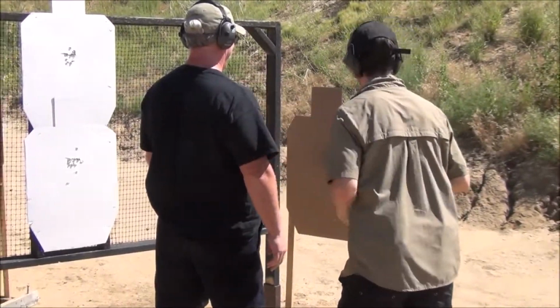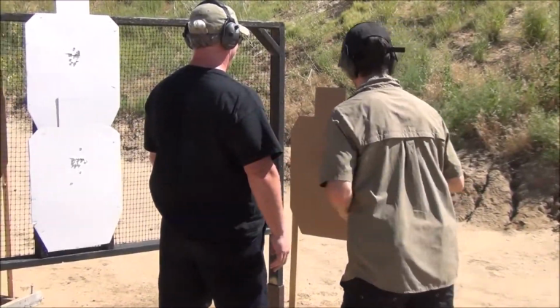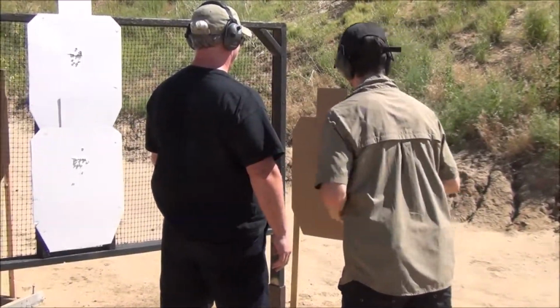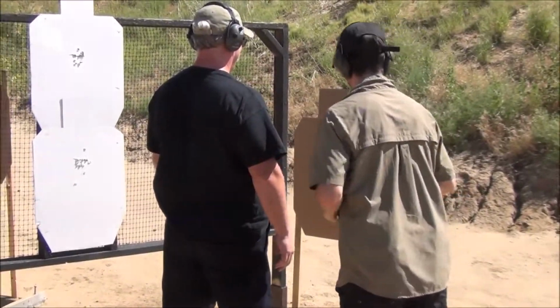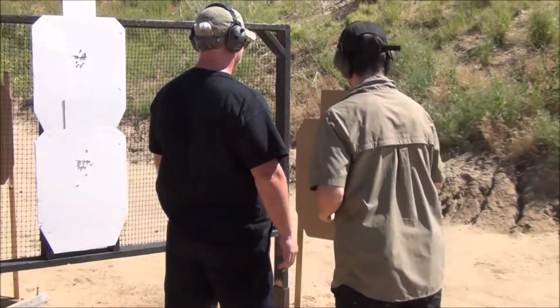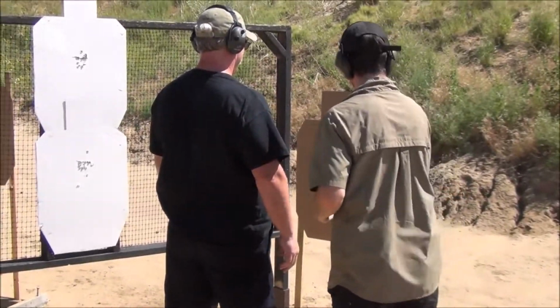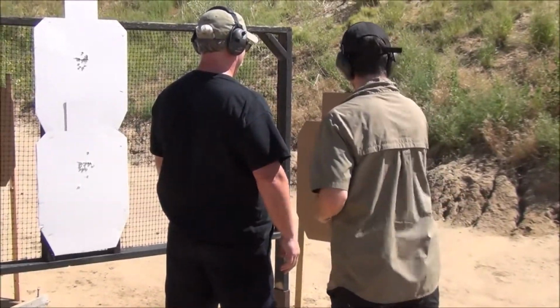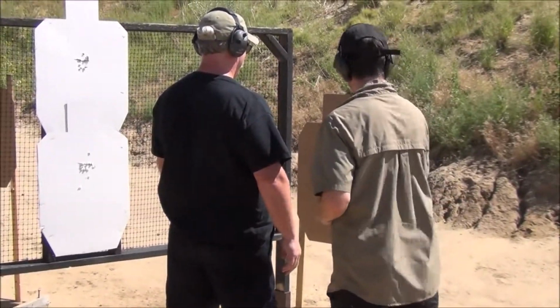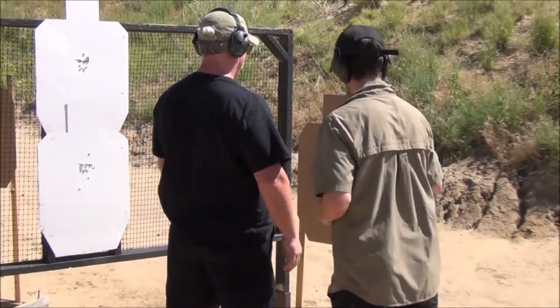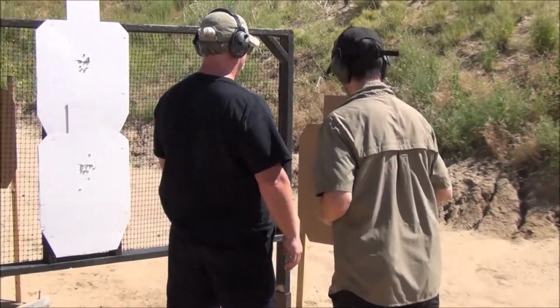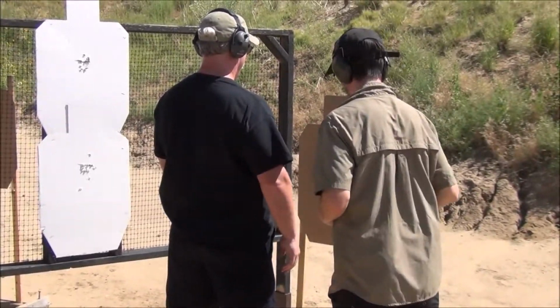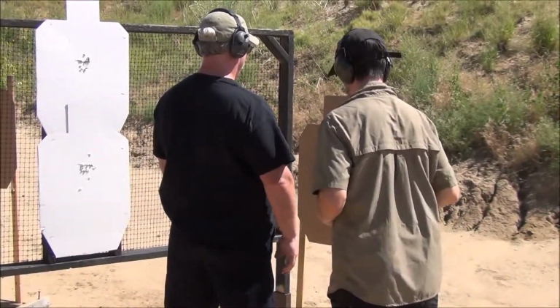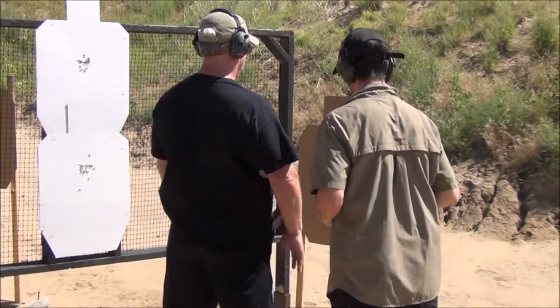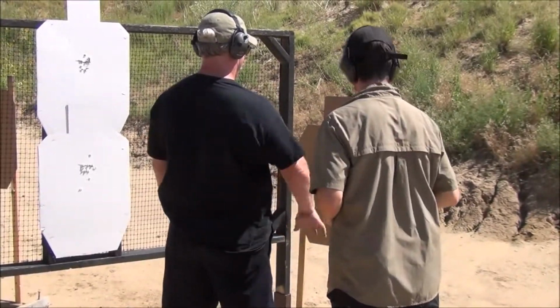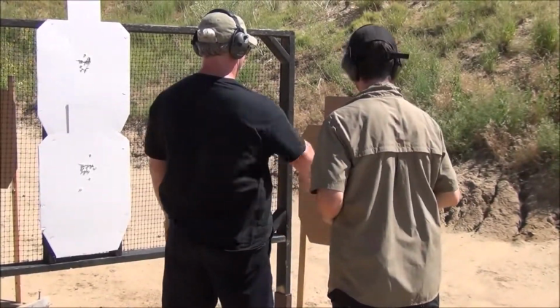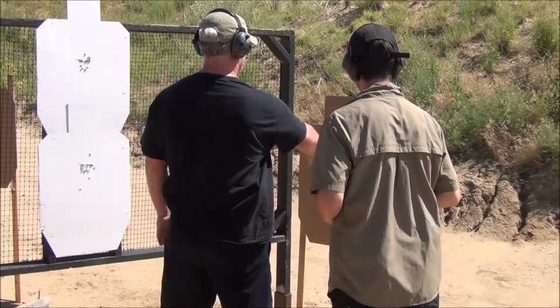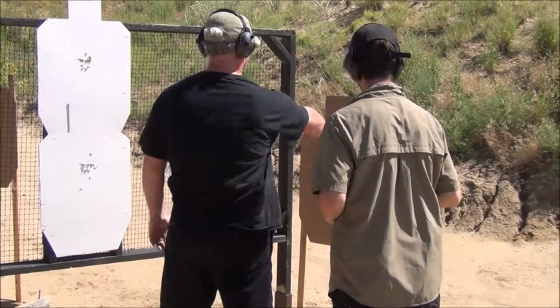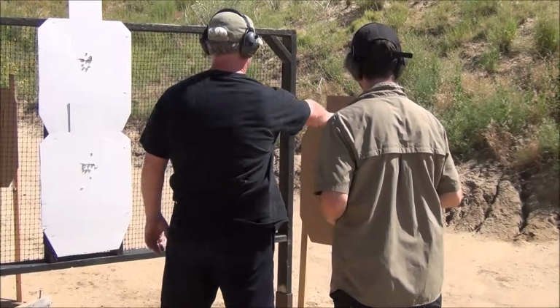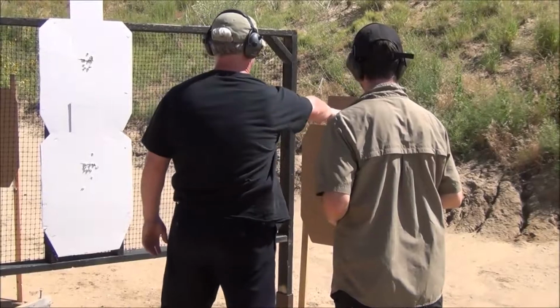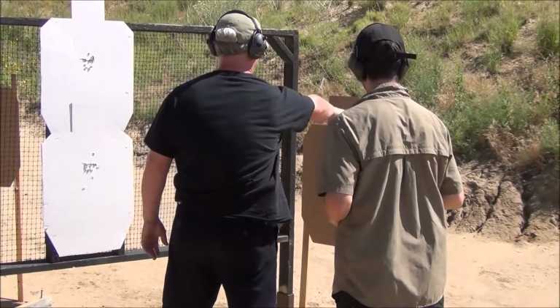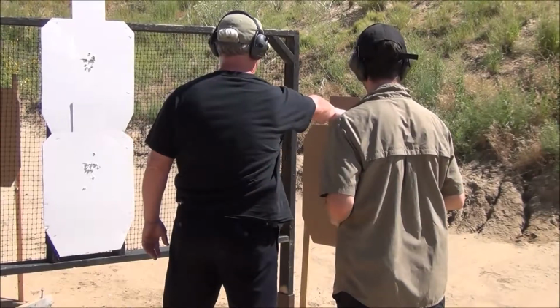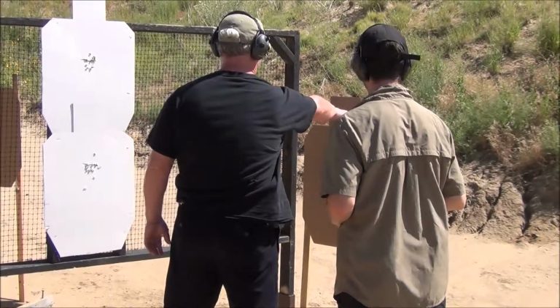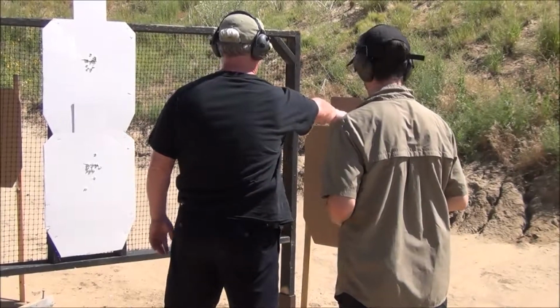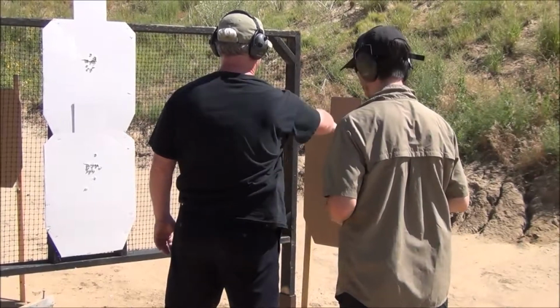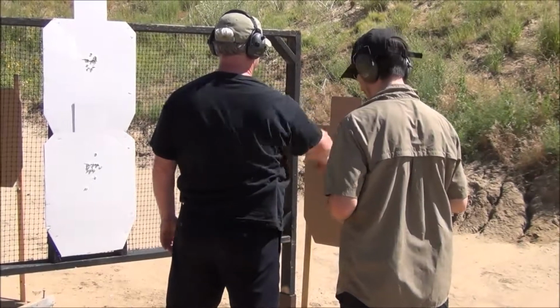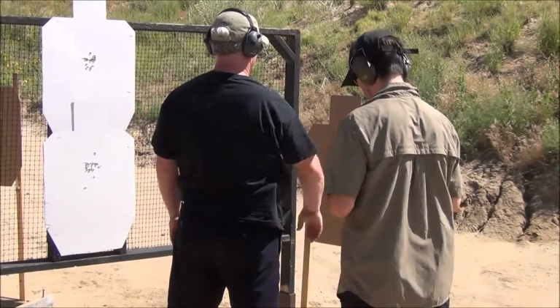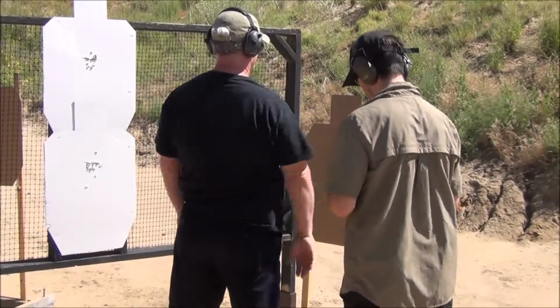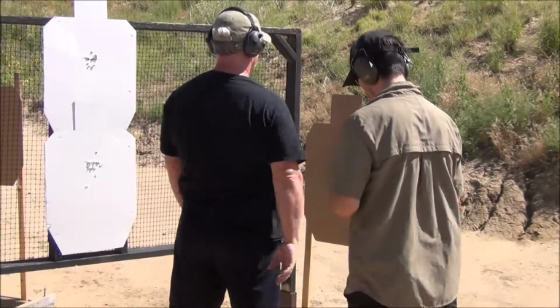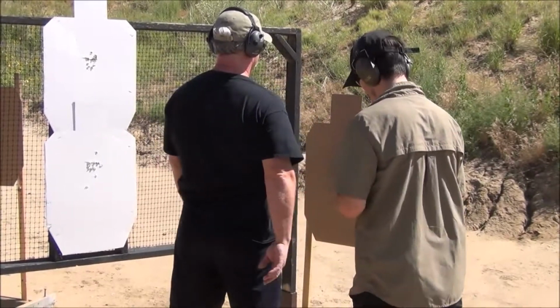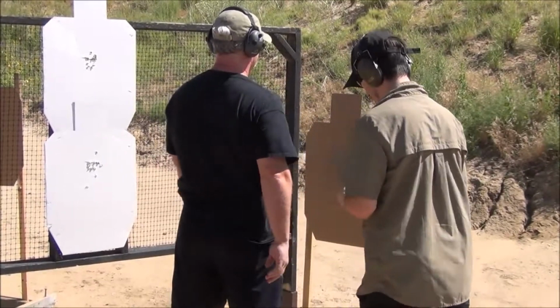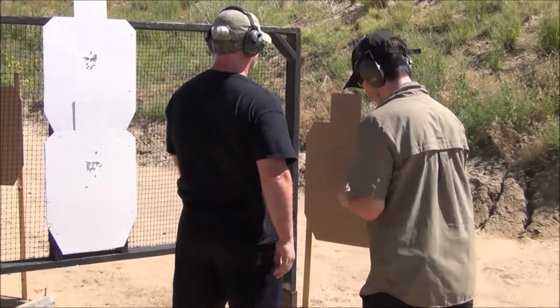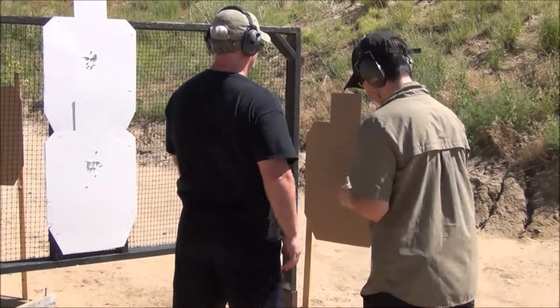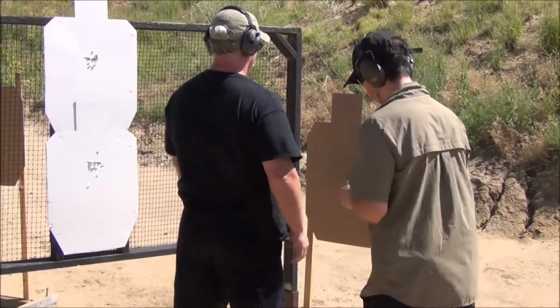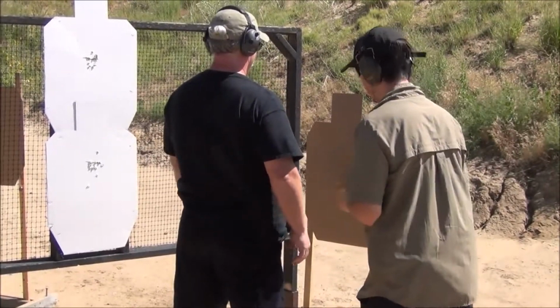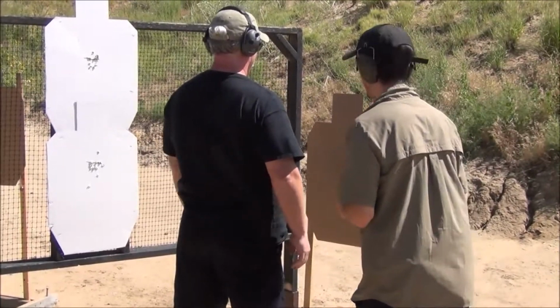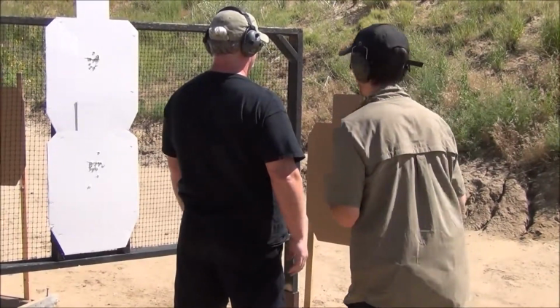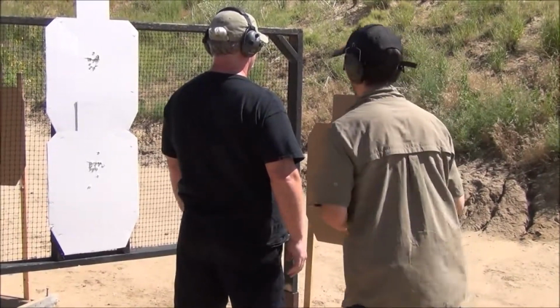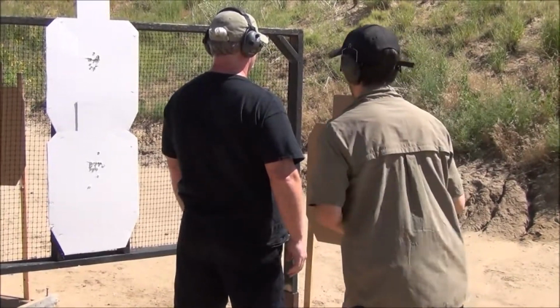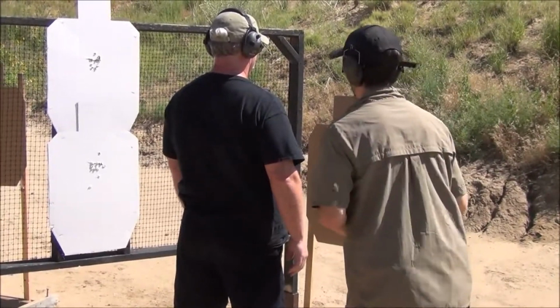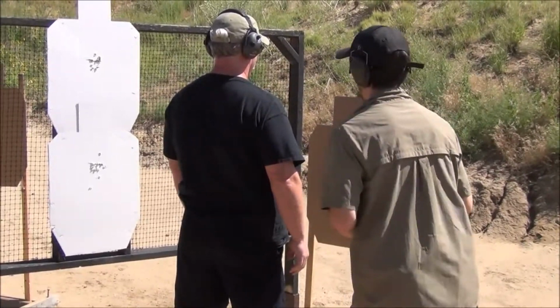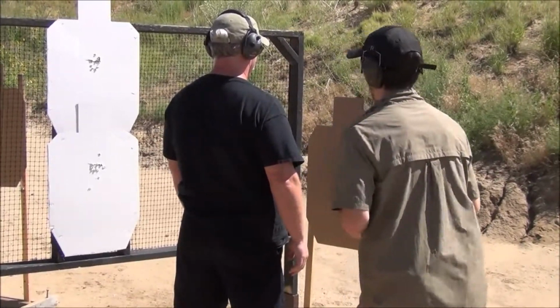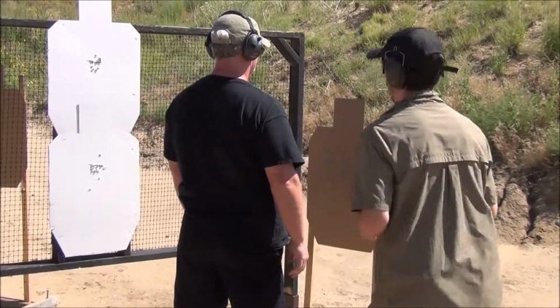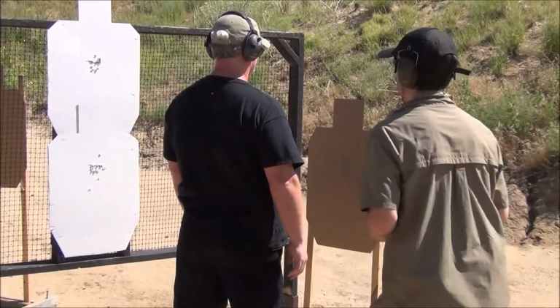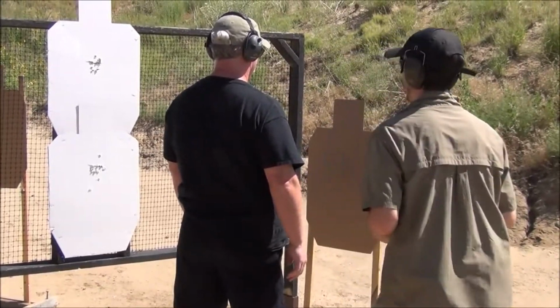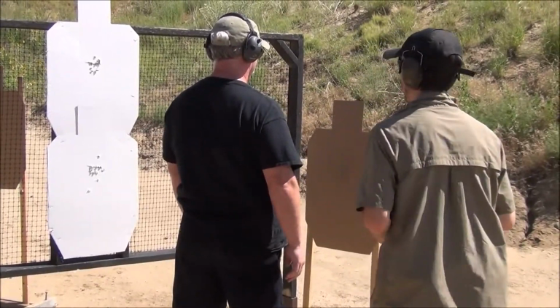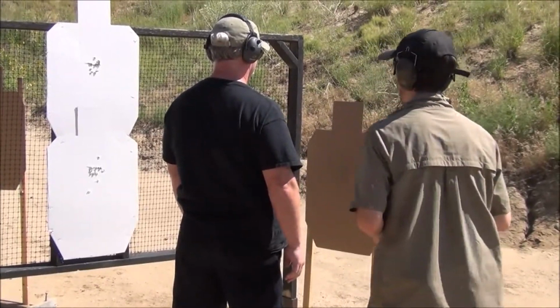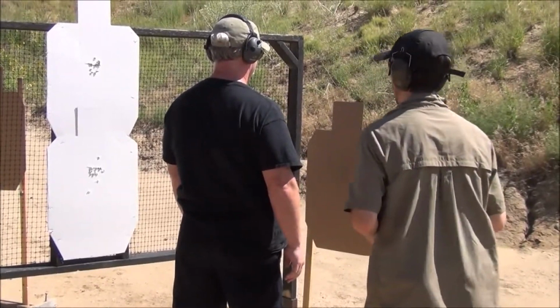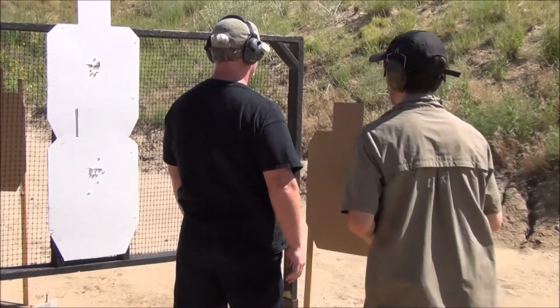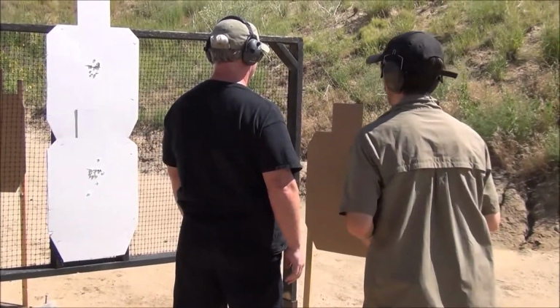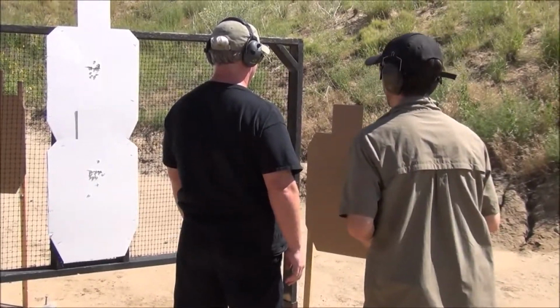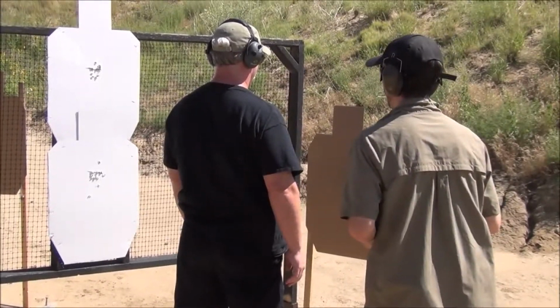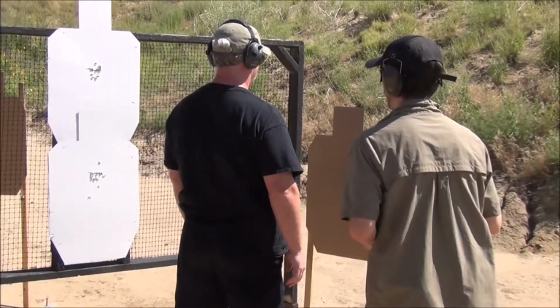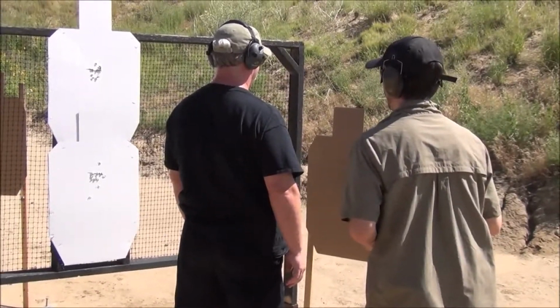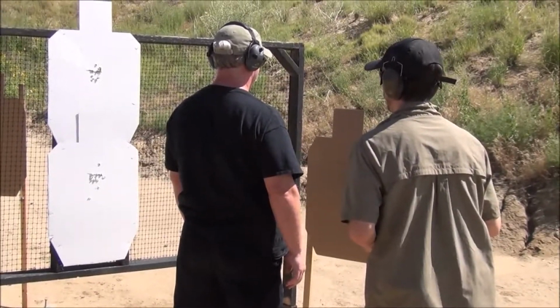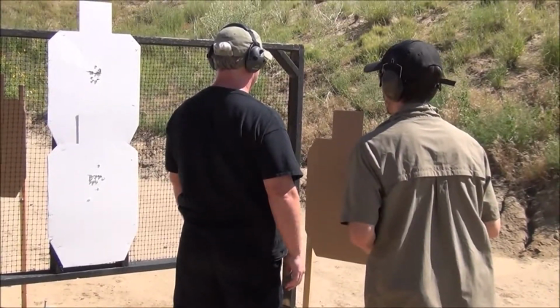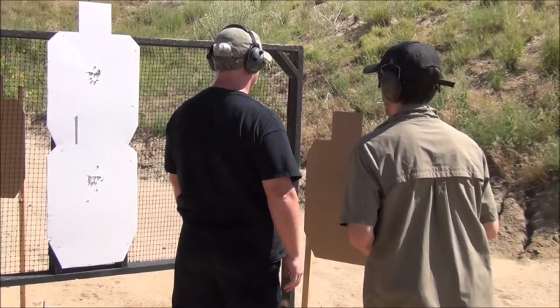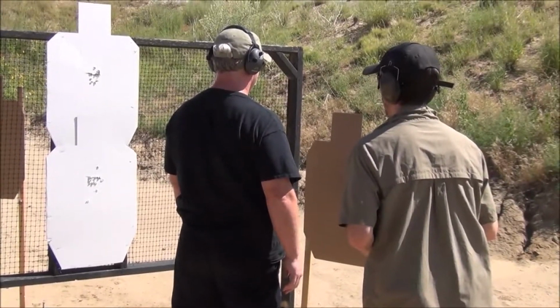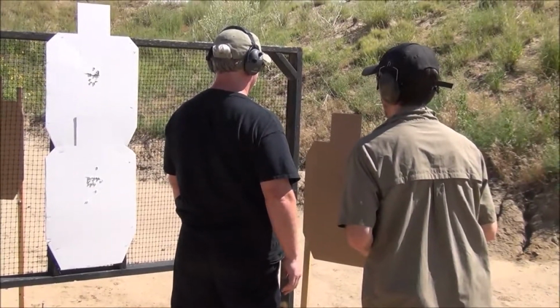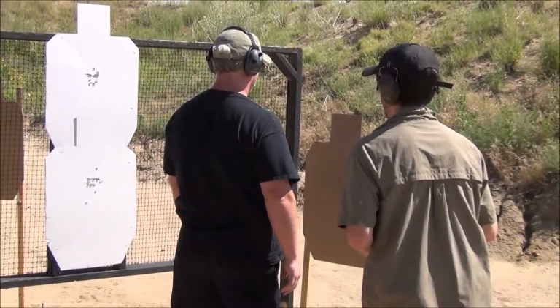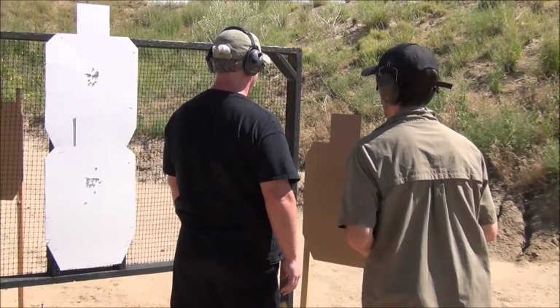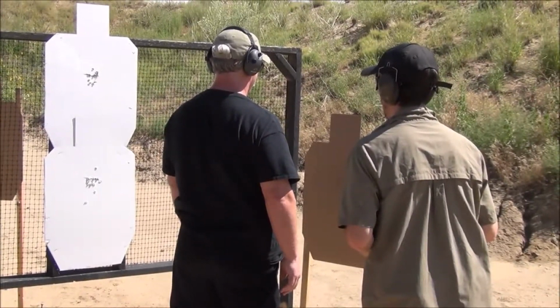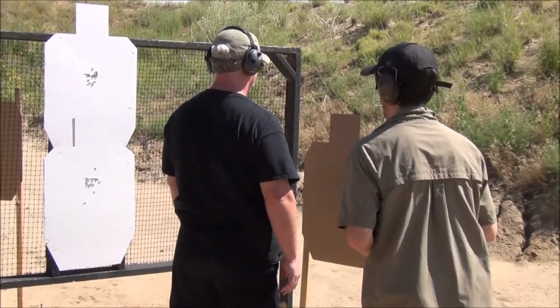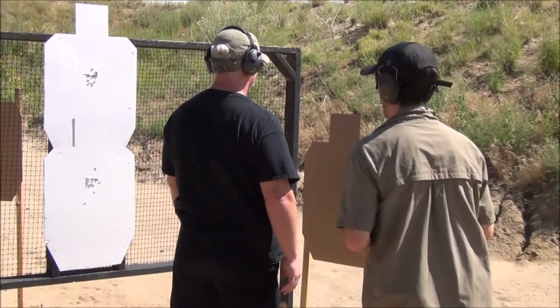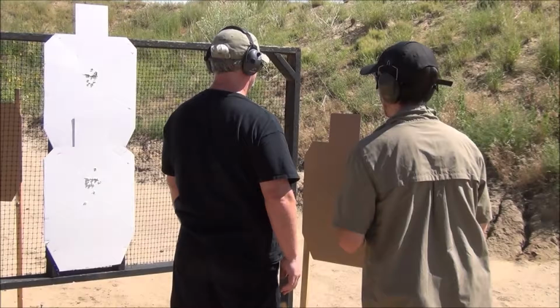Arm's length from this target. Are you ready? Stand by. Stand by.